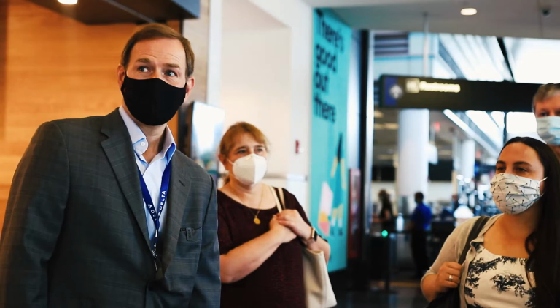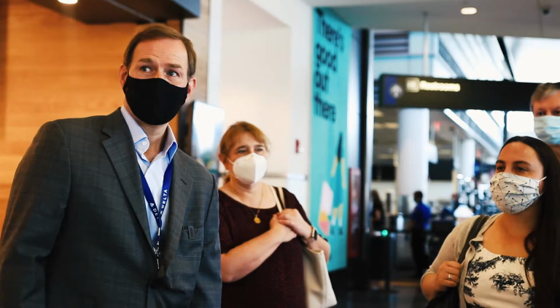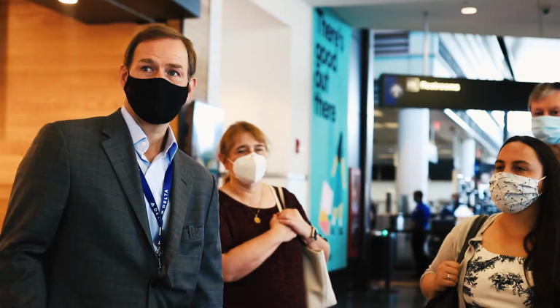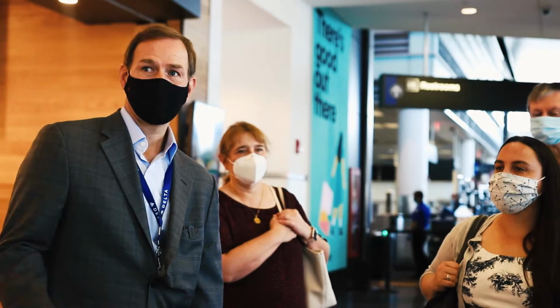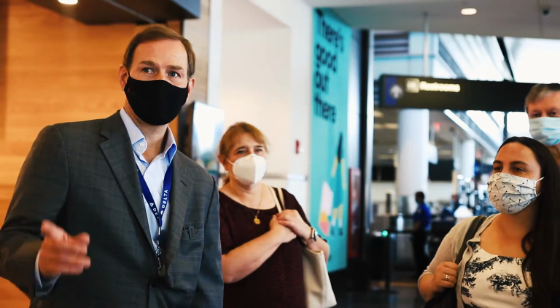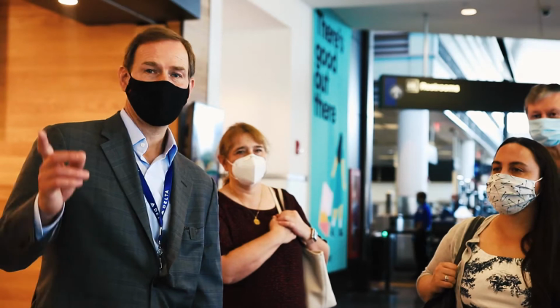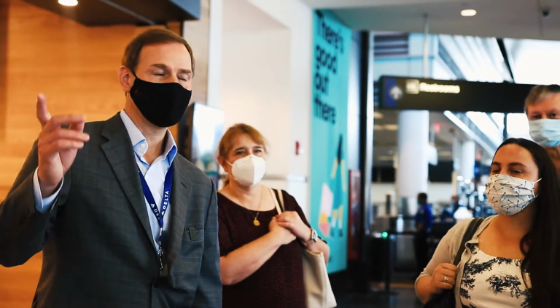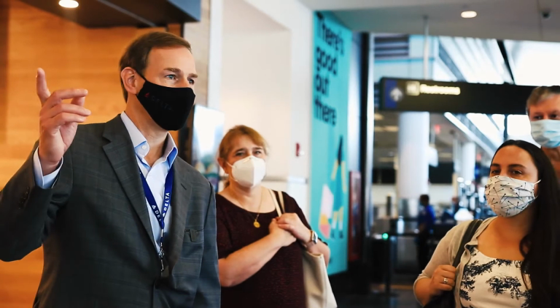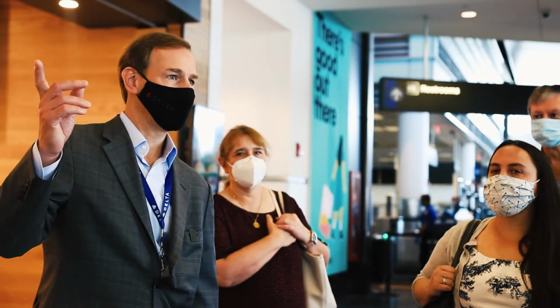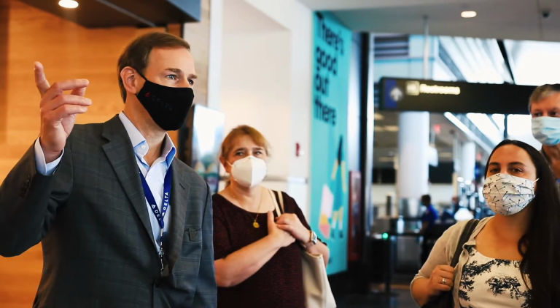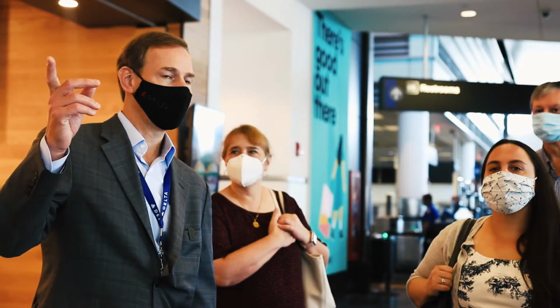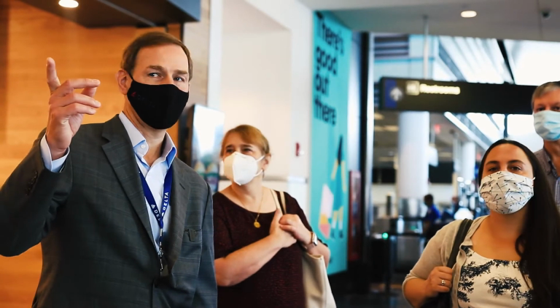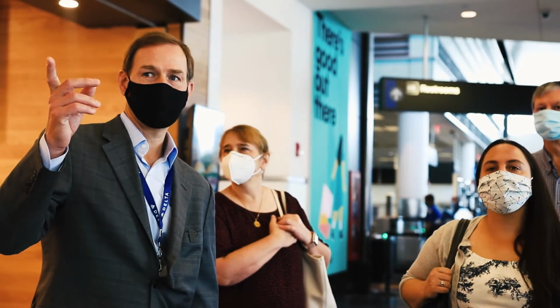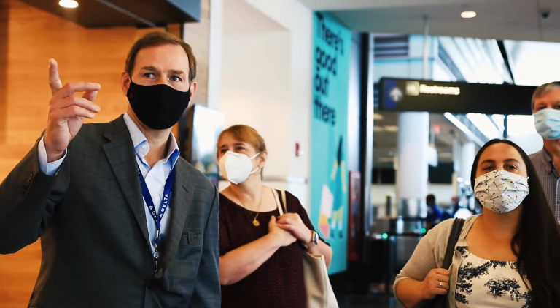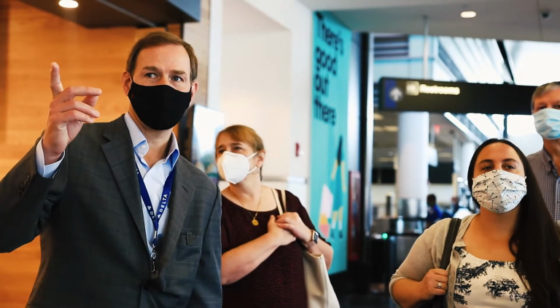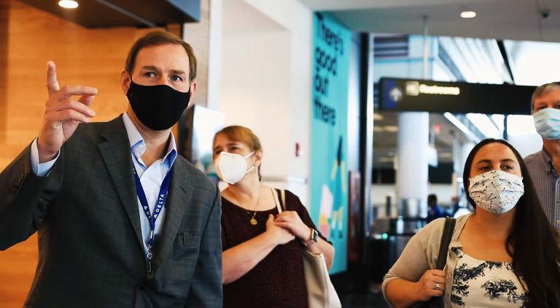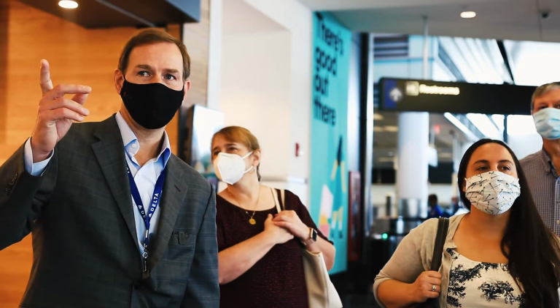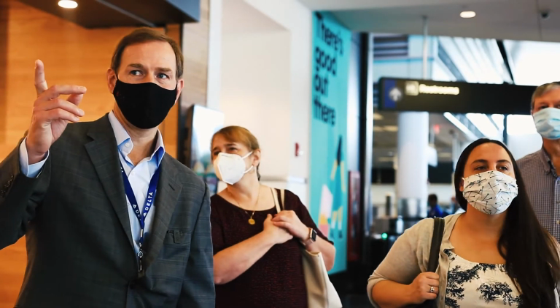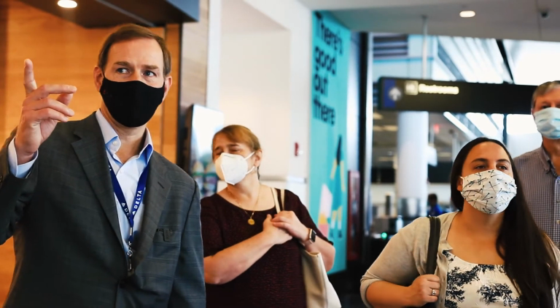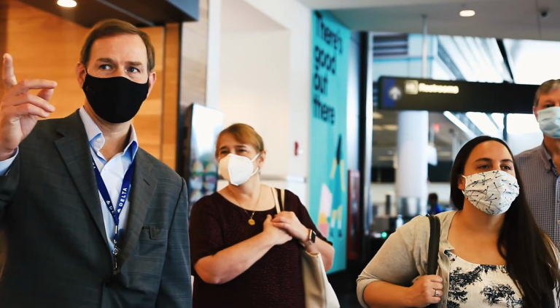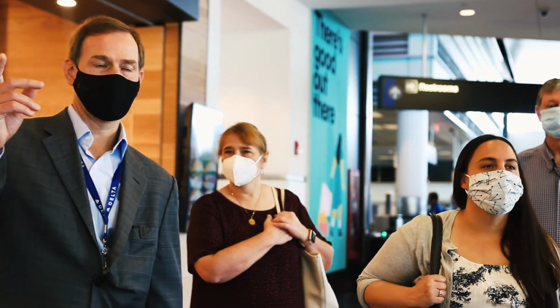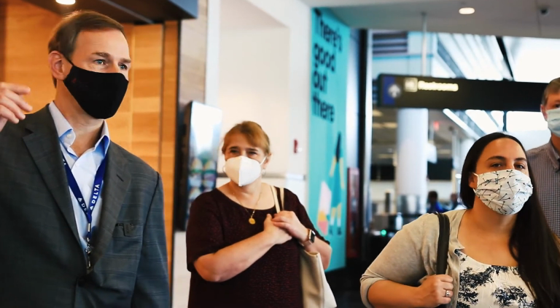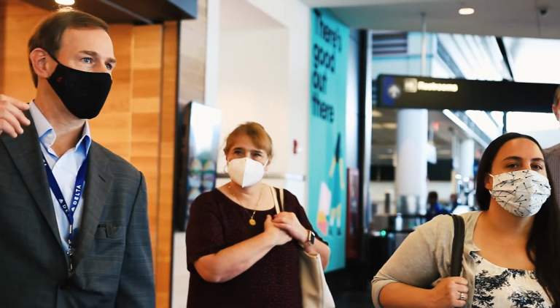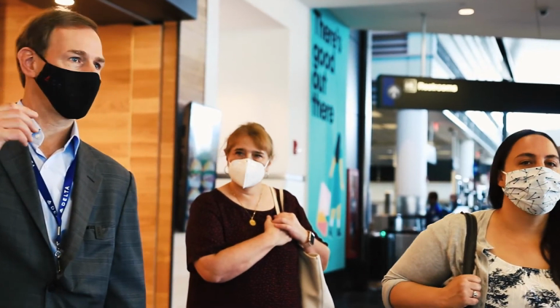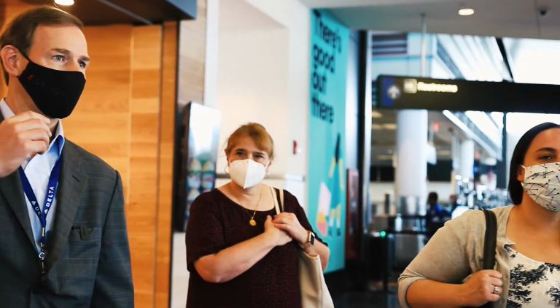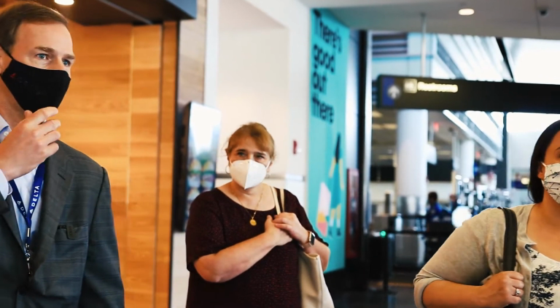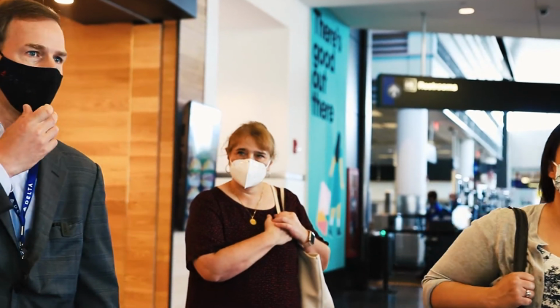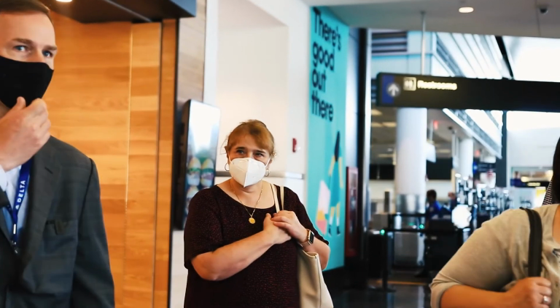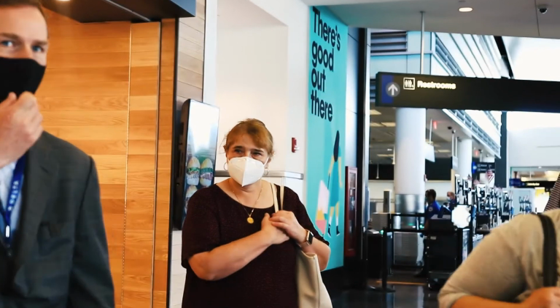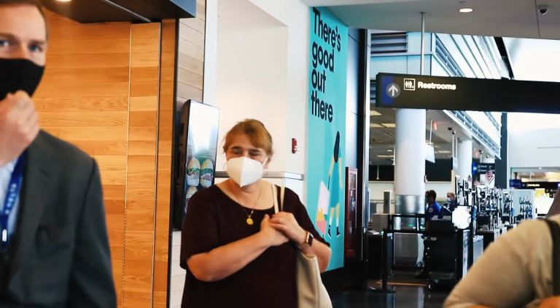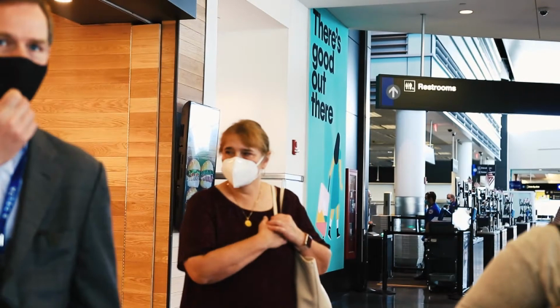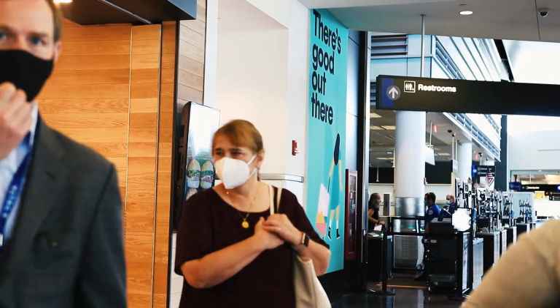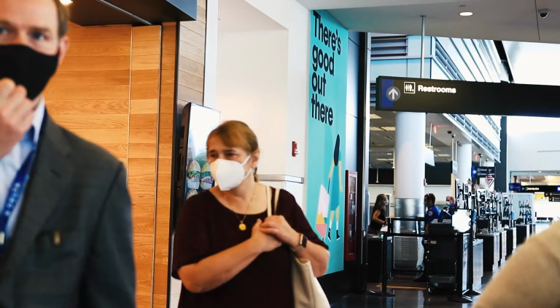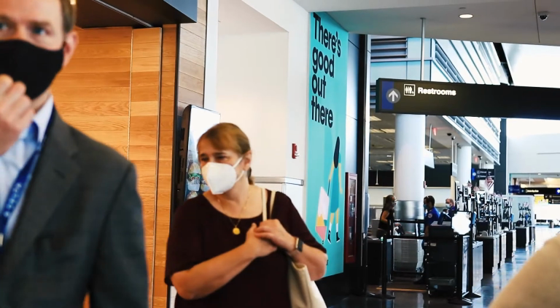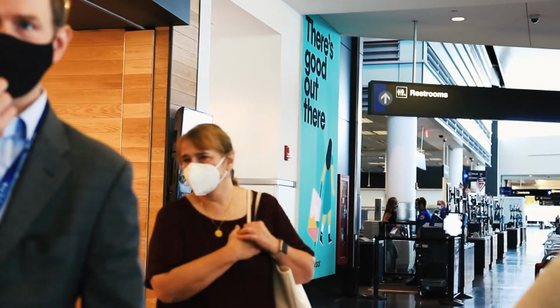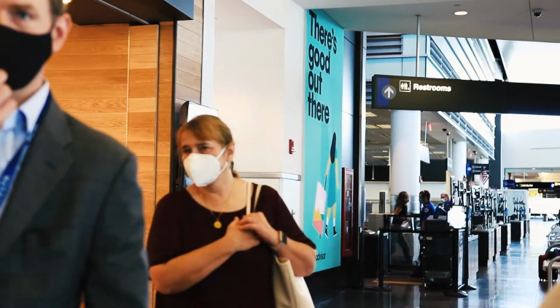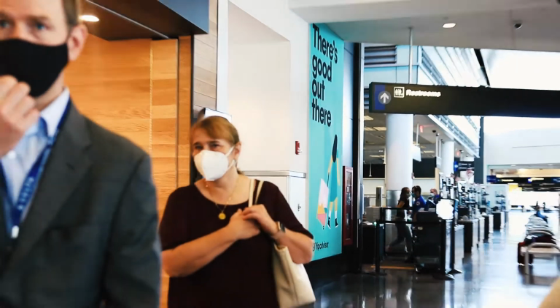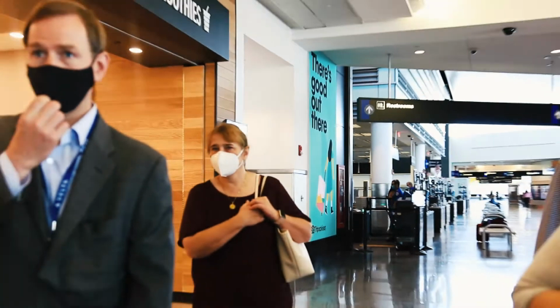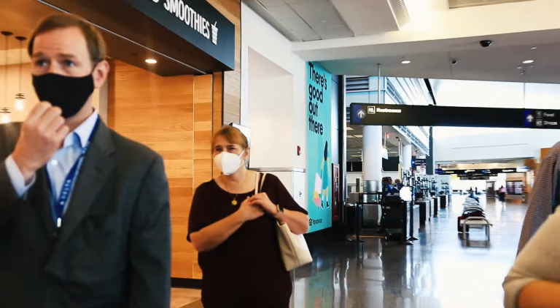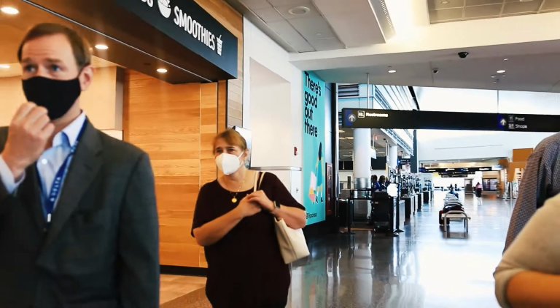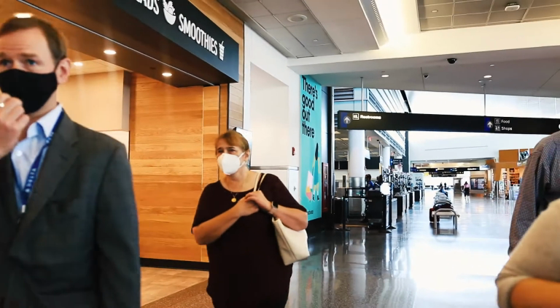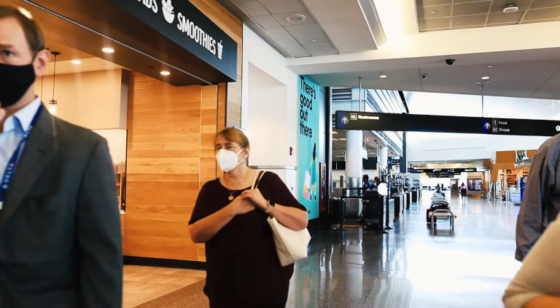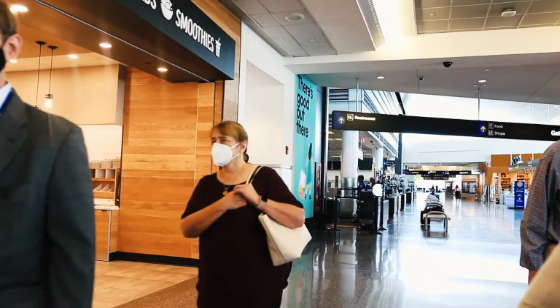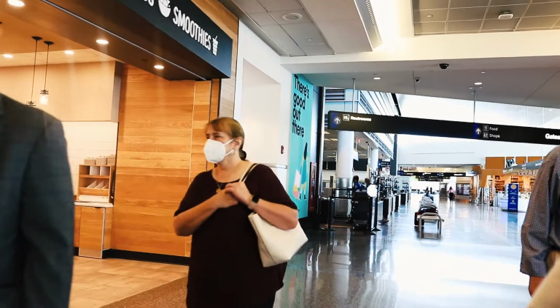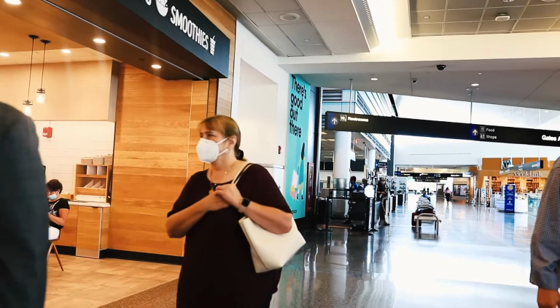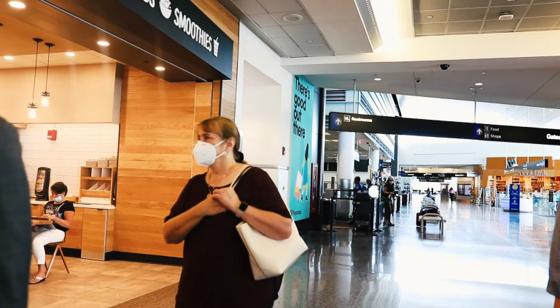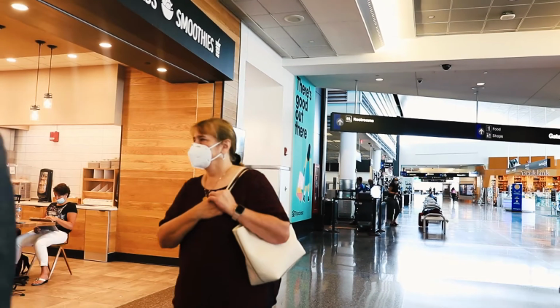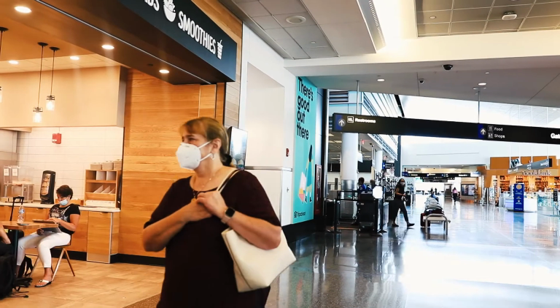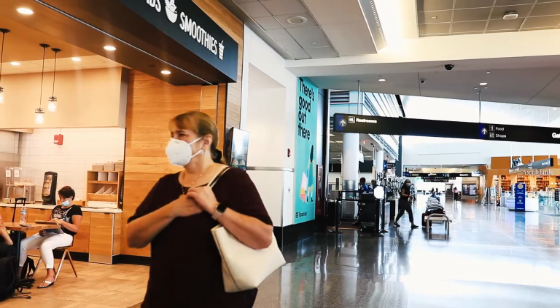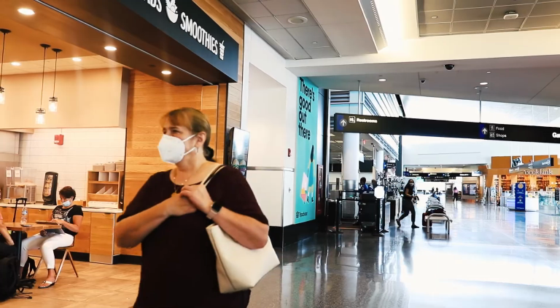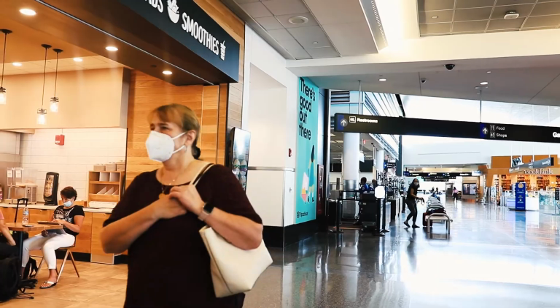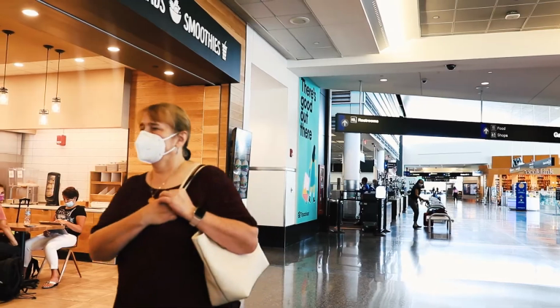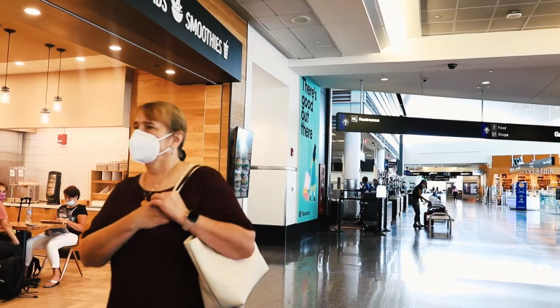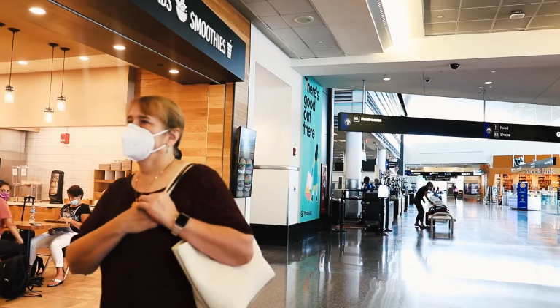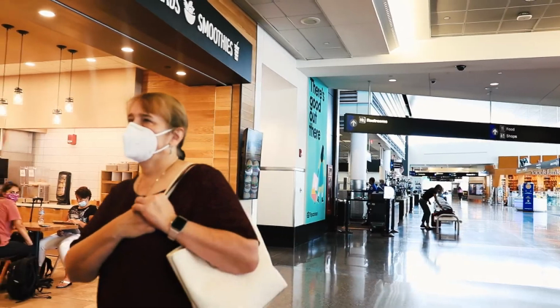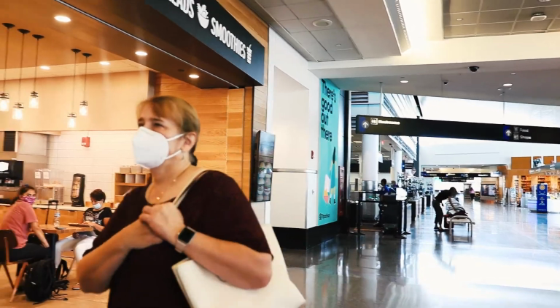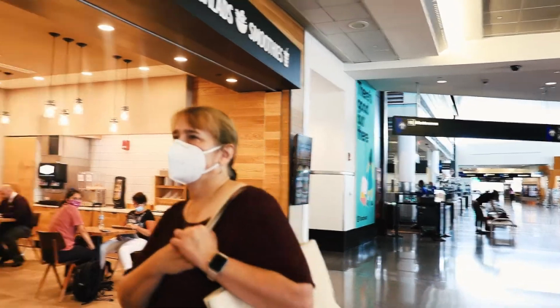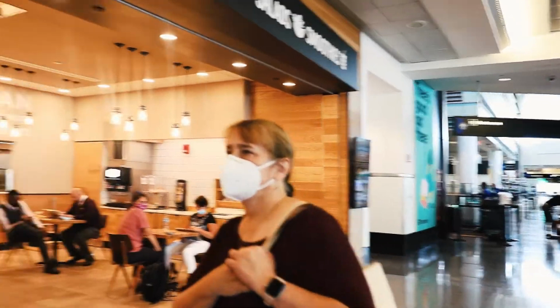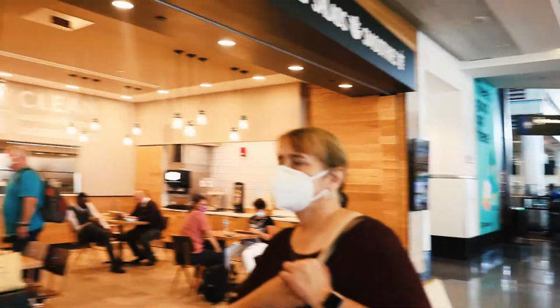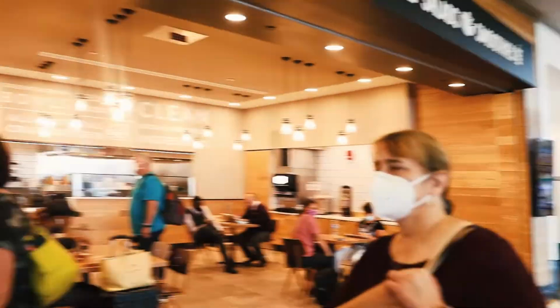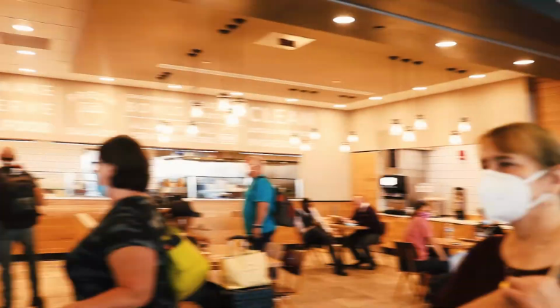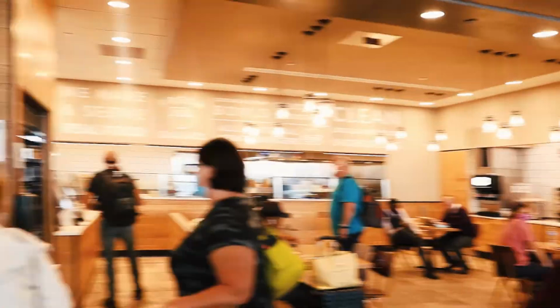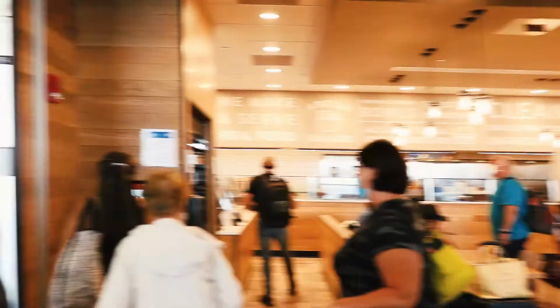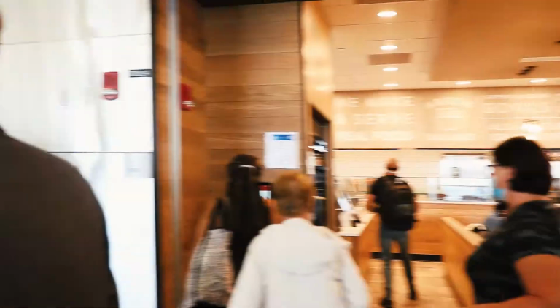So we can head down to A4, which is where we're going to get on the plane, but I'll tell you some more things down there as well.